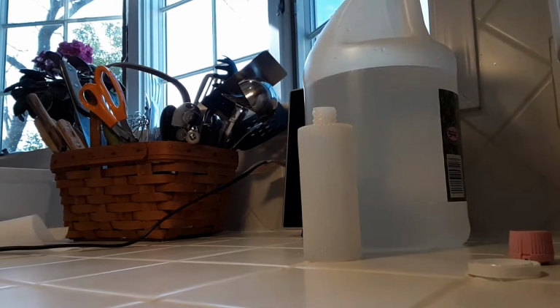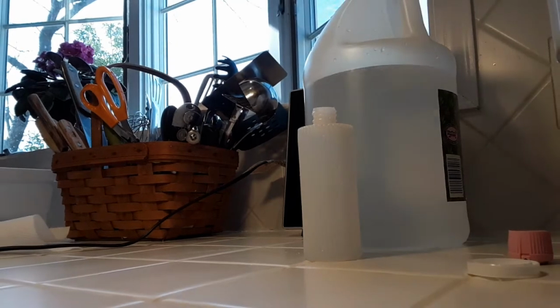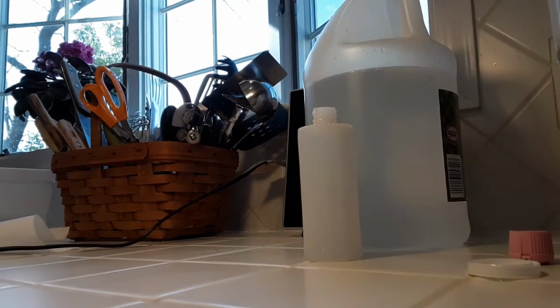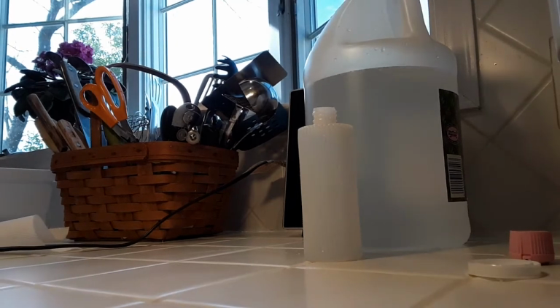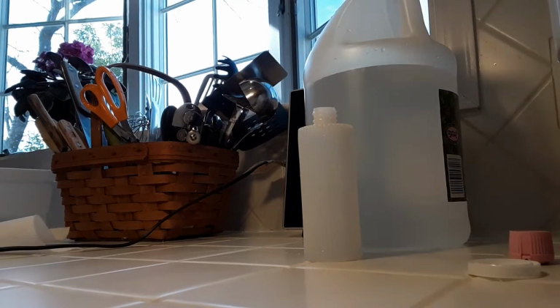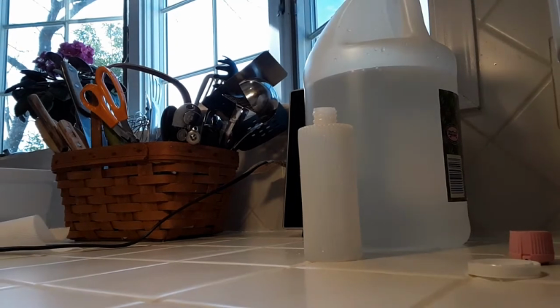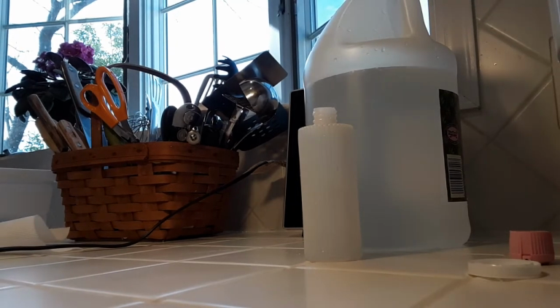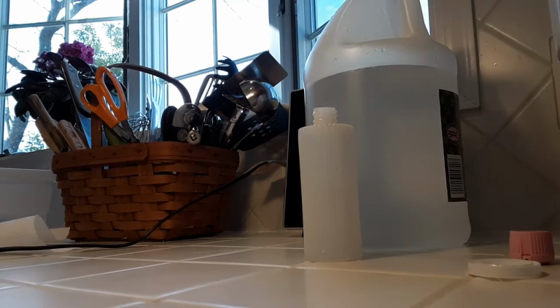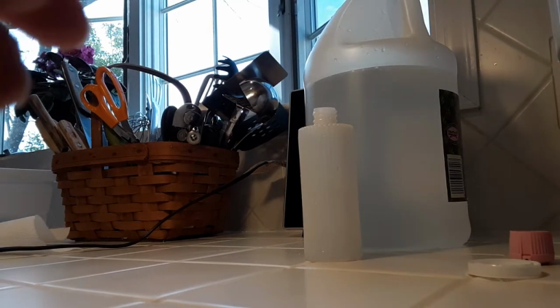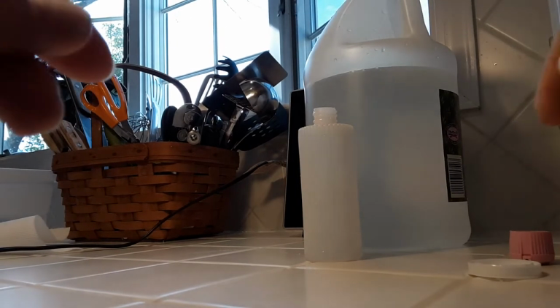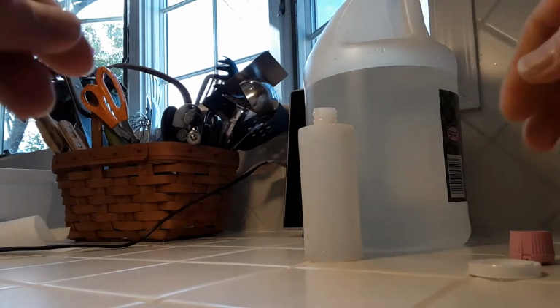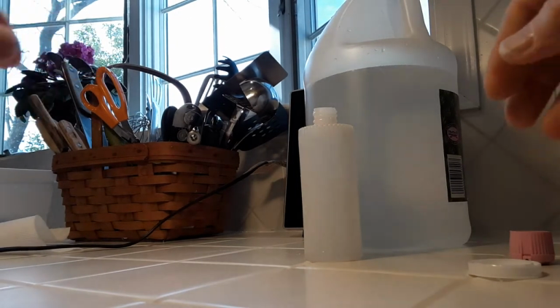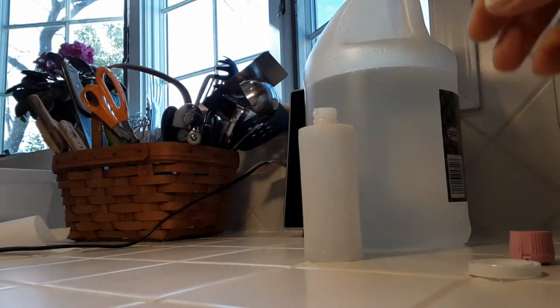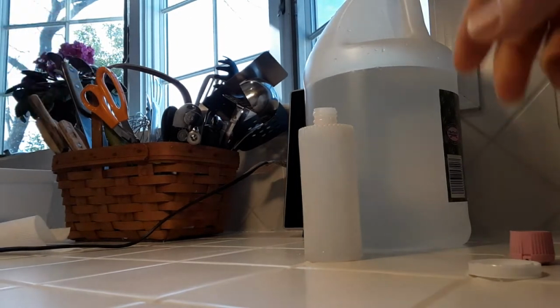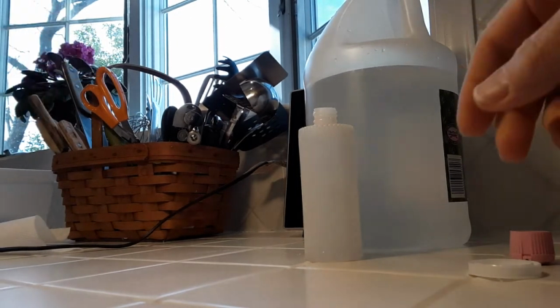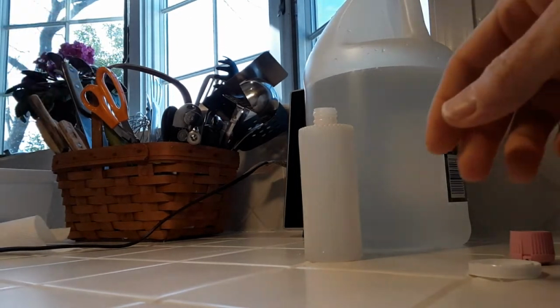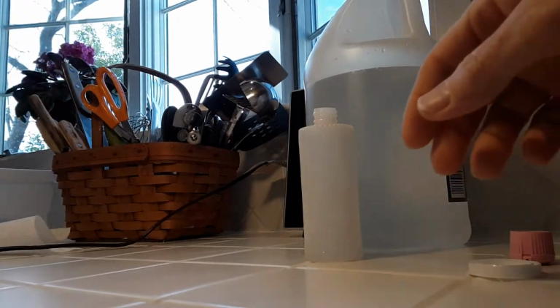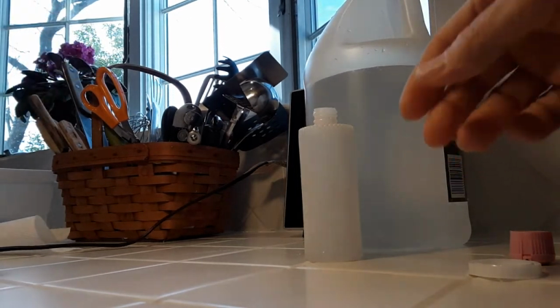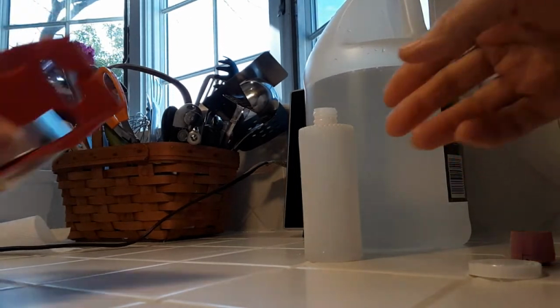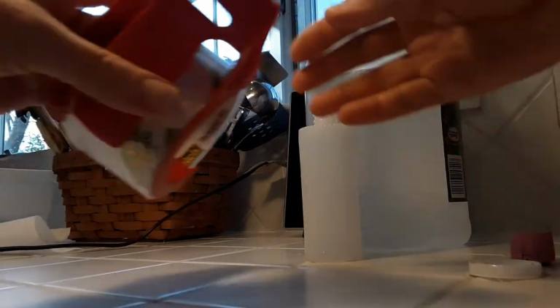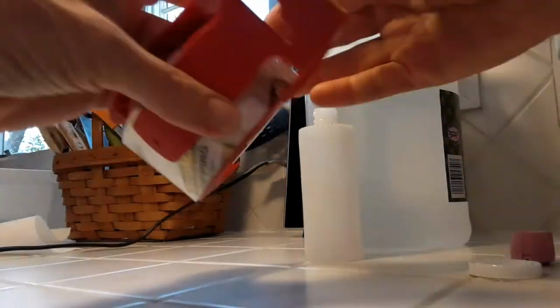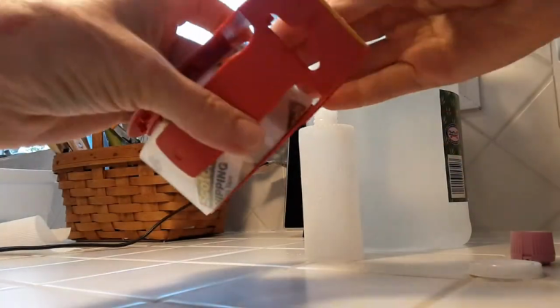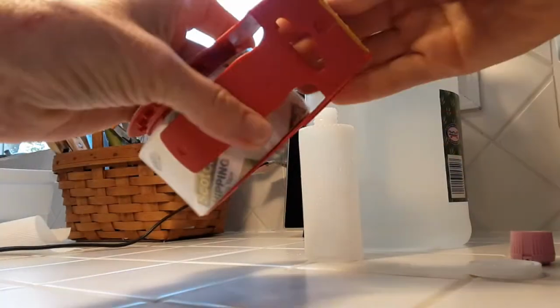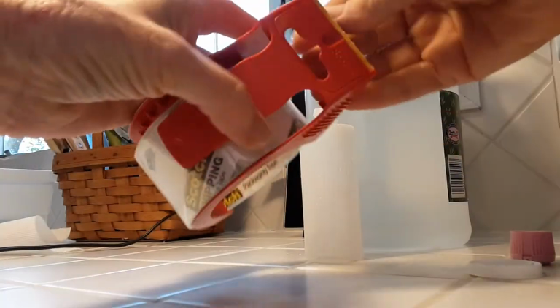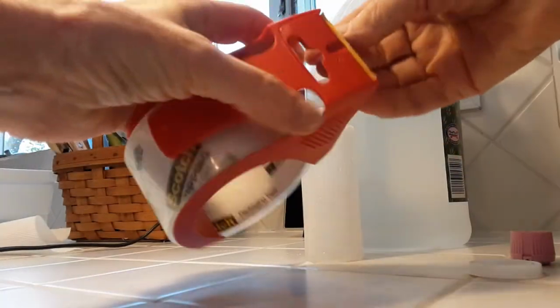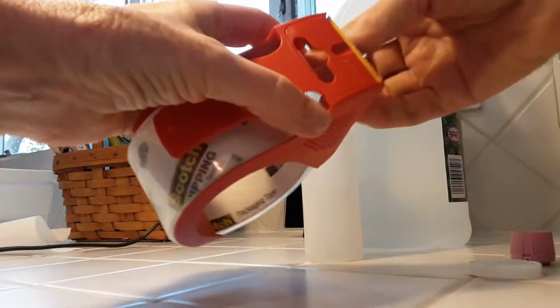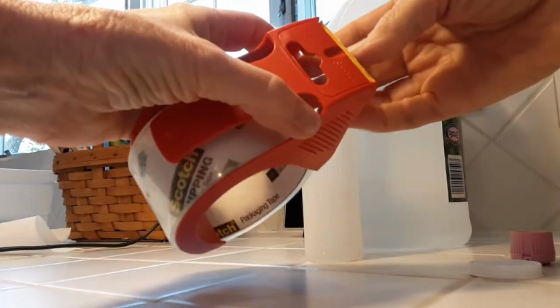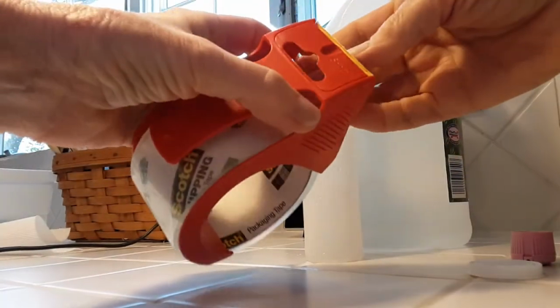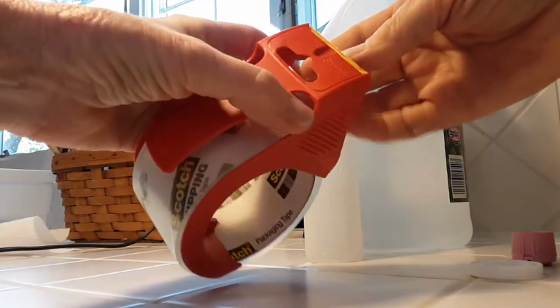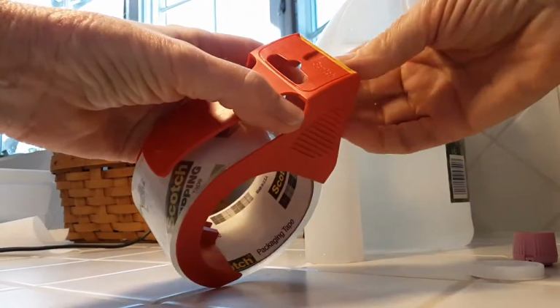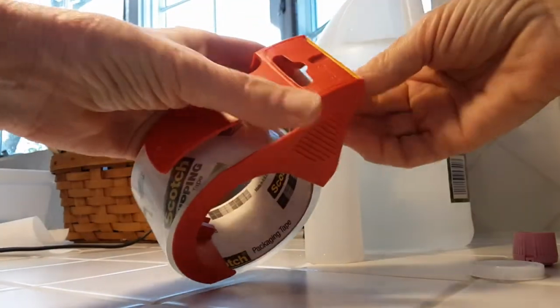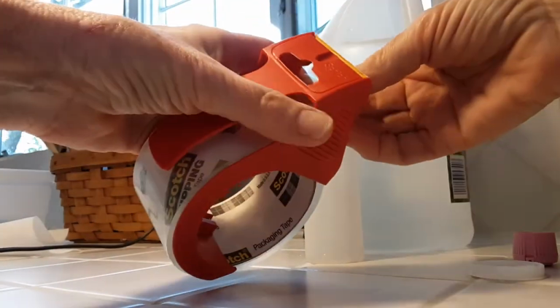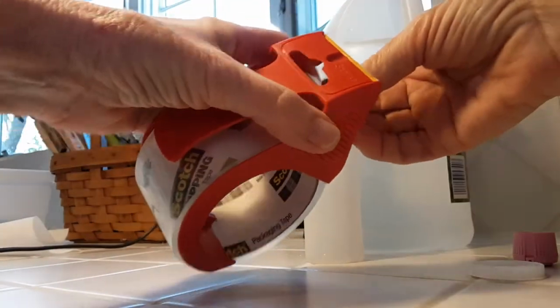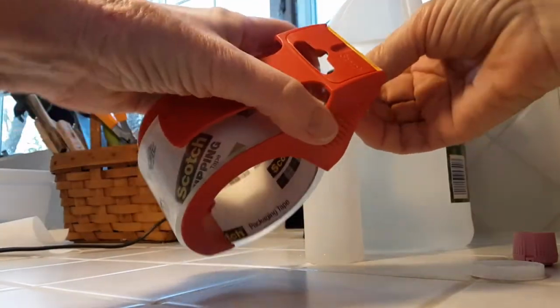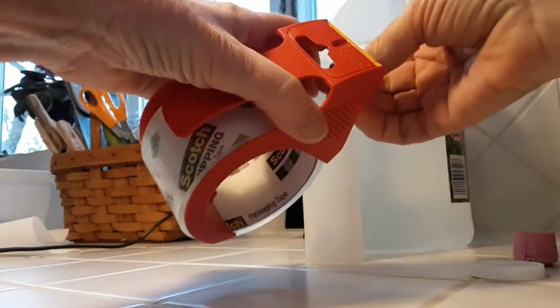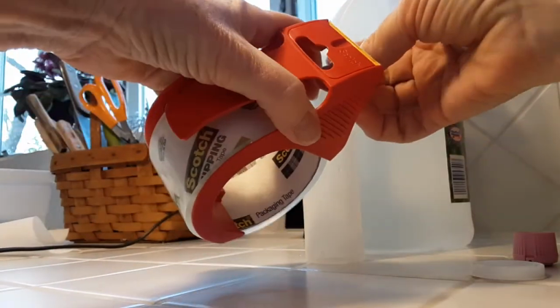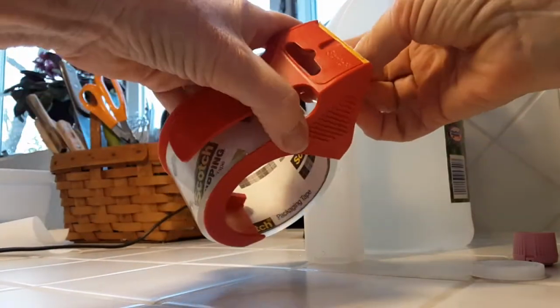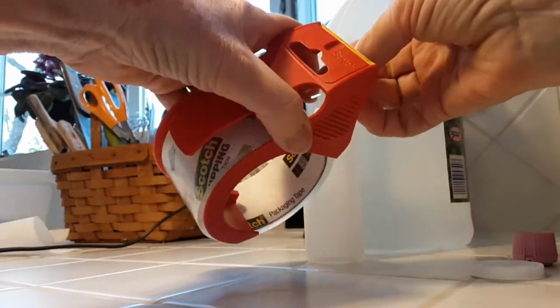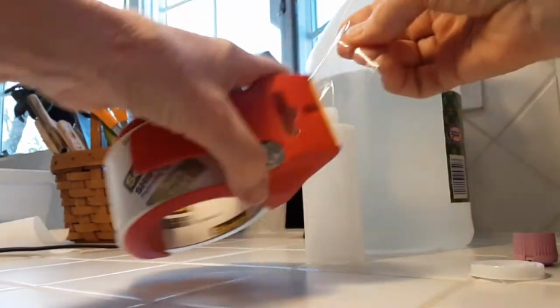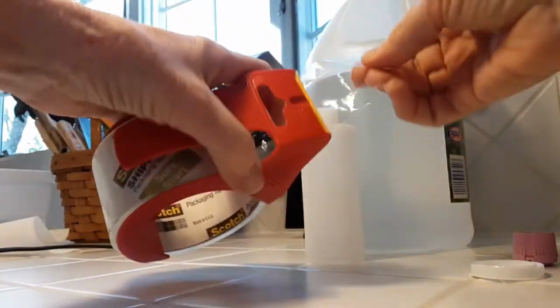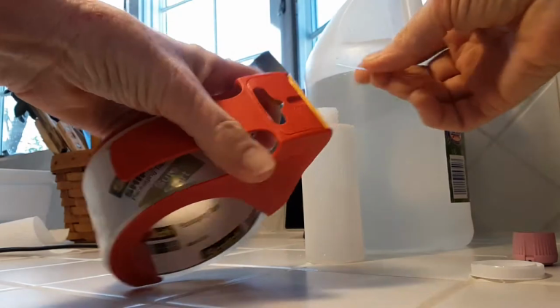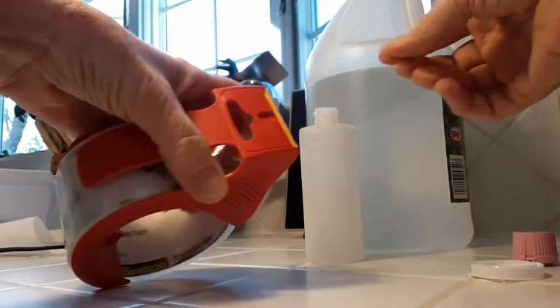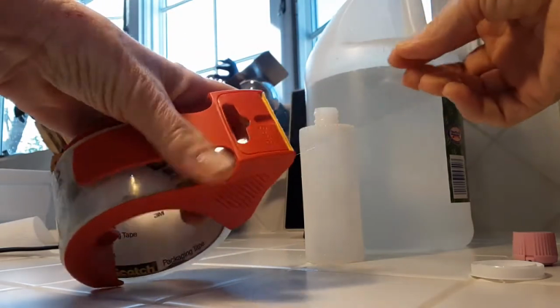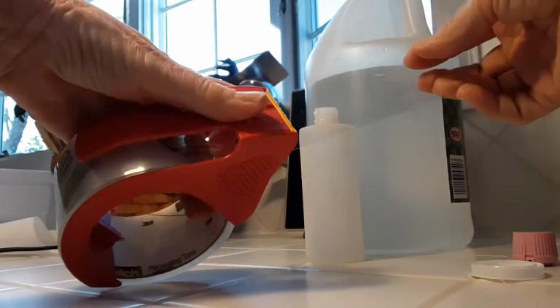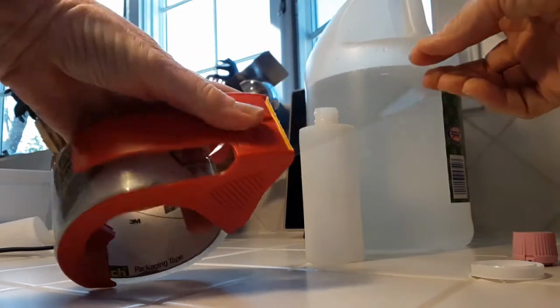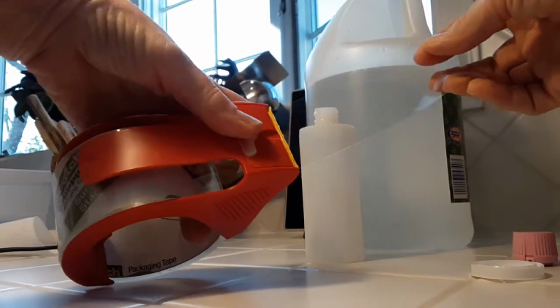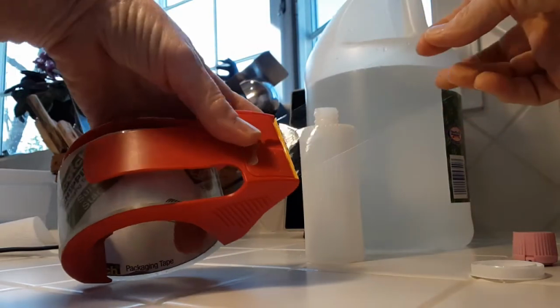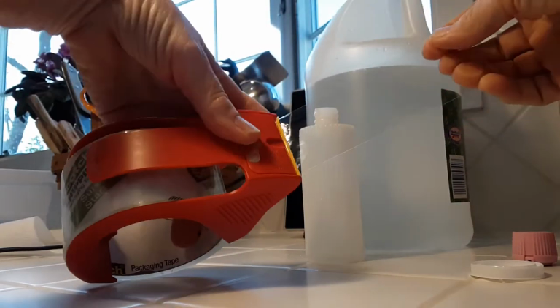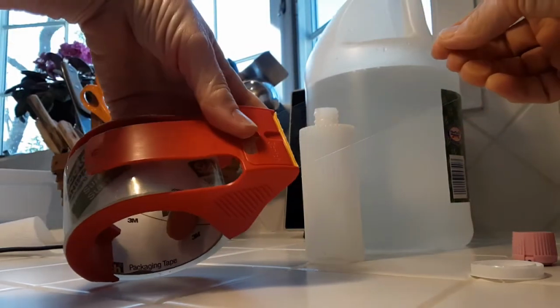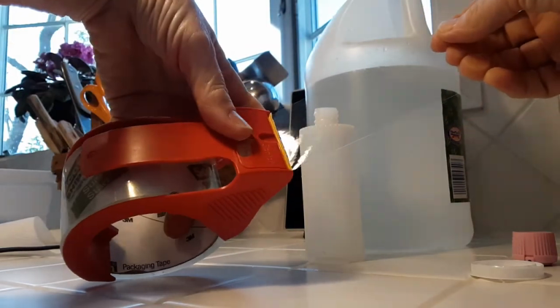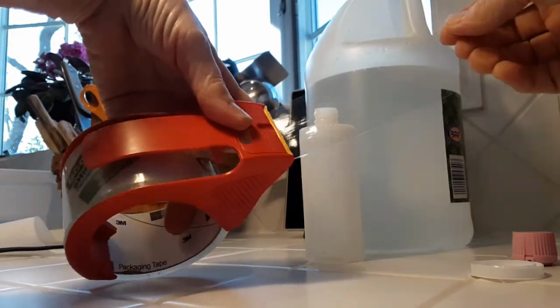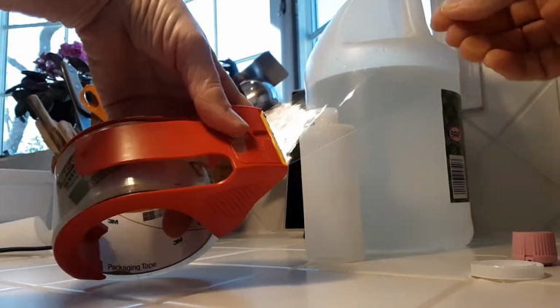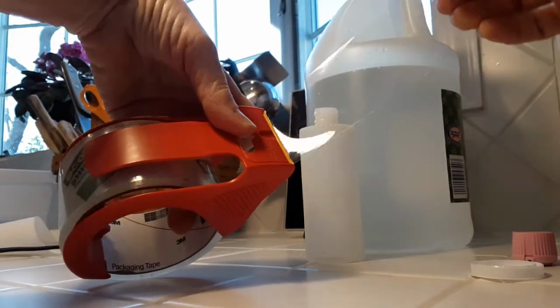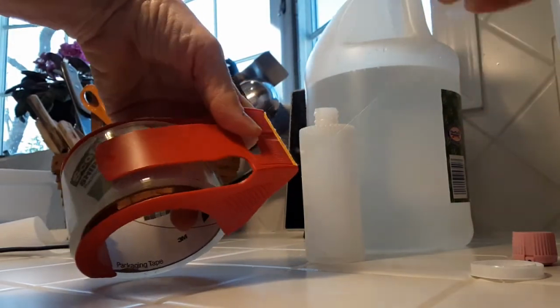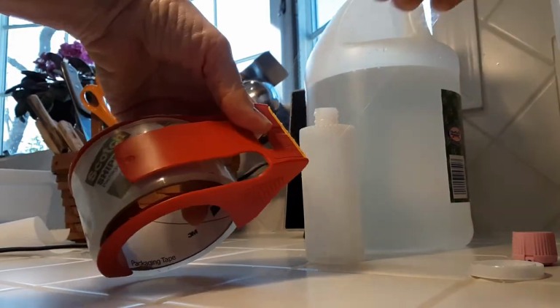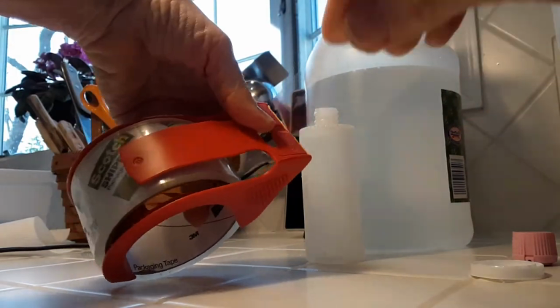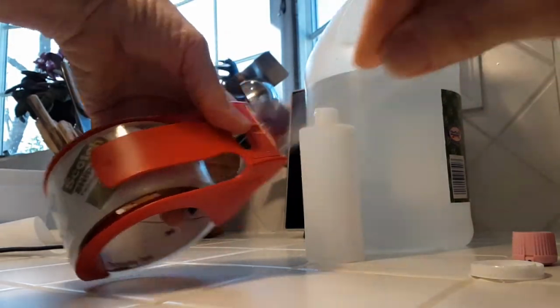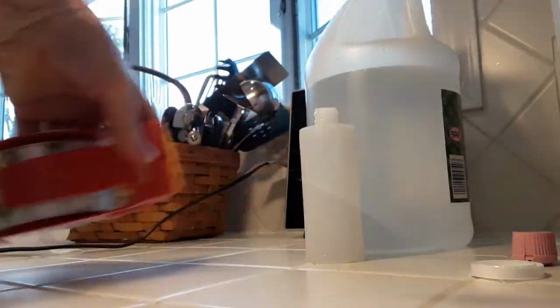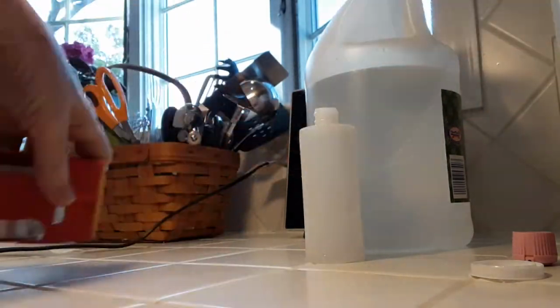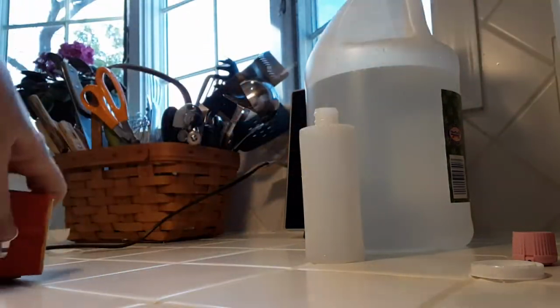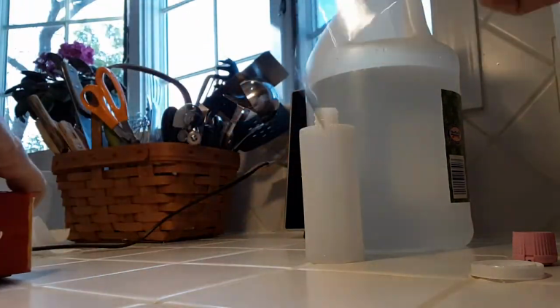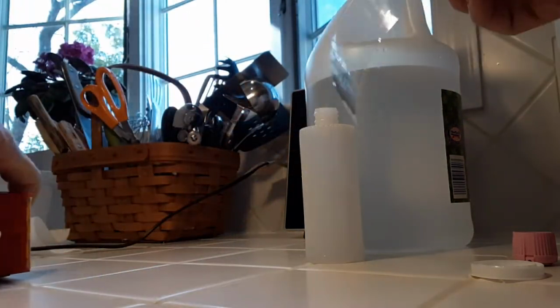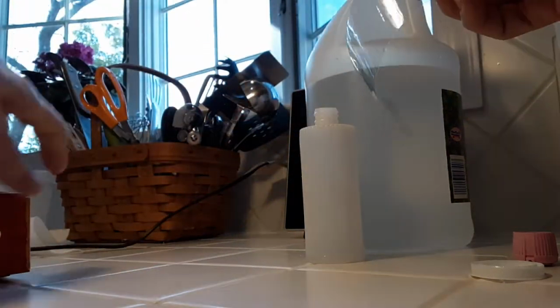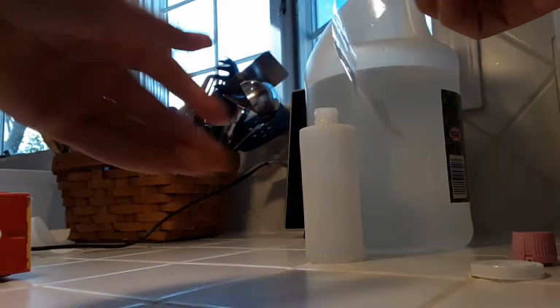I like to keep some vinegar in a small squeeze bottle and I realized I didn't have a funnel to fill it.